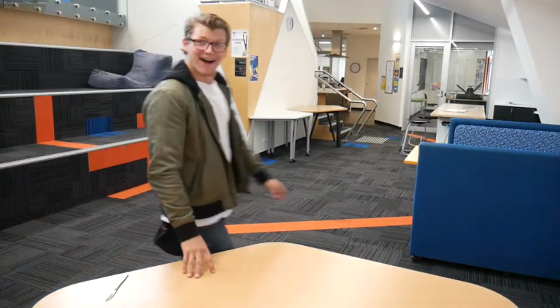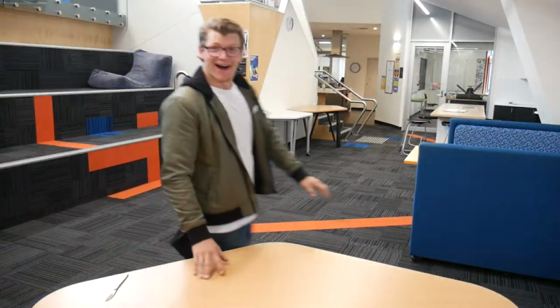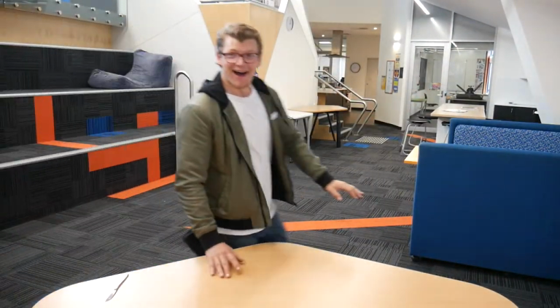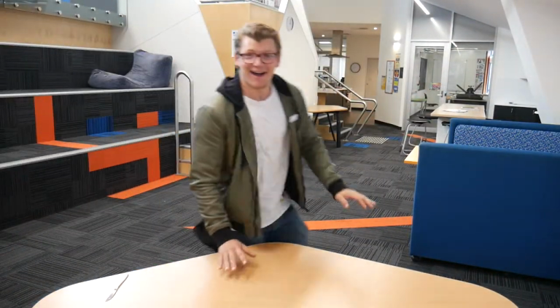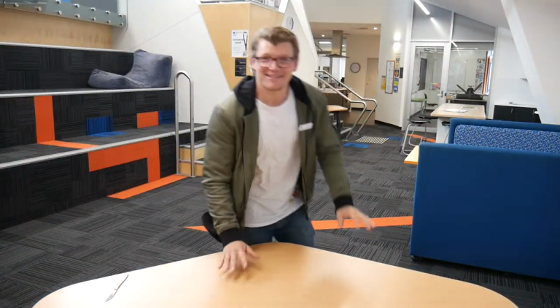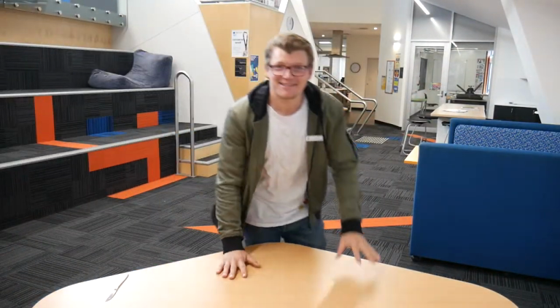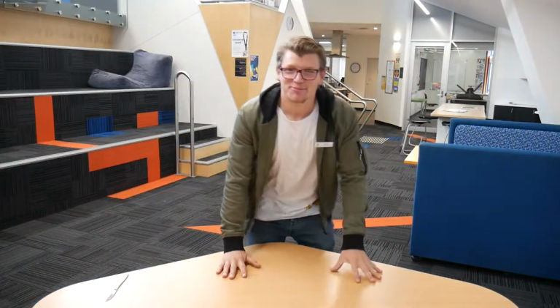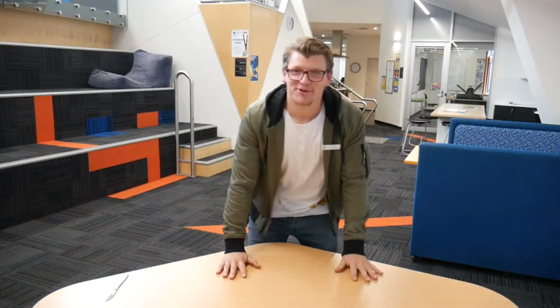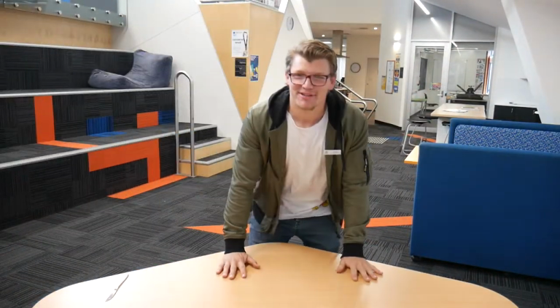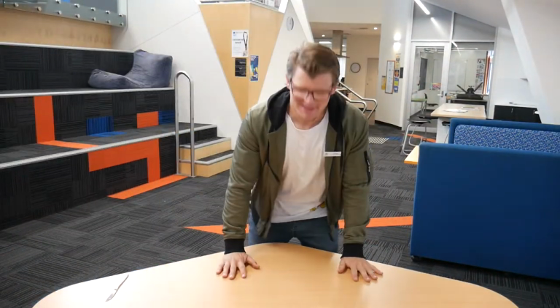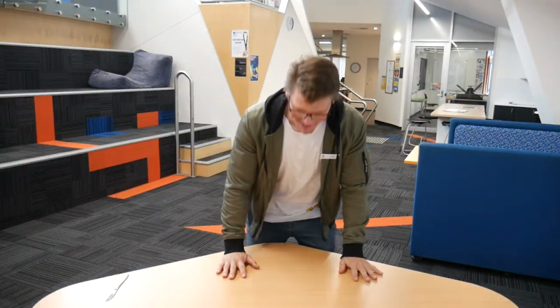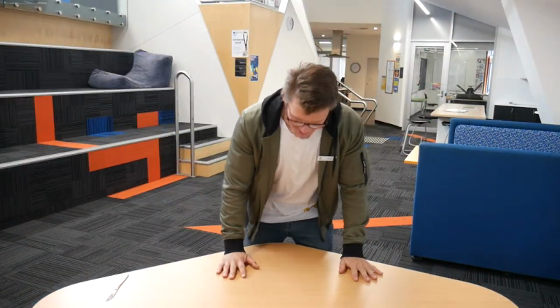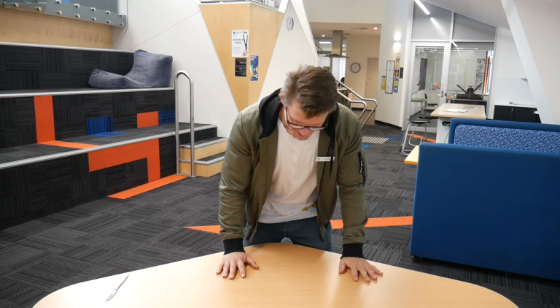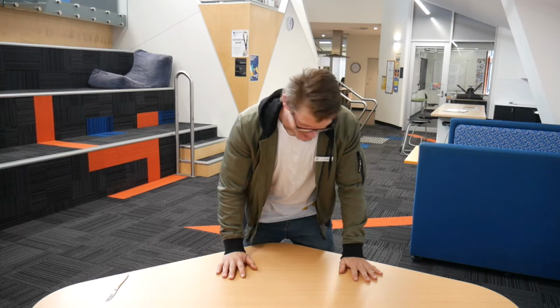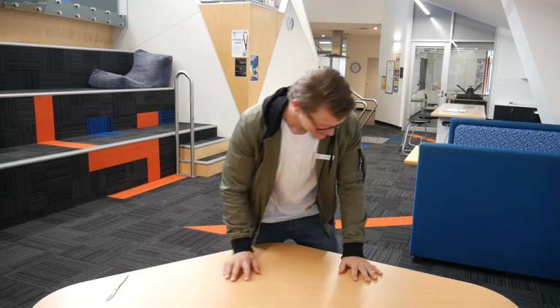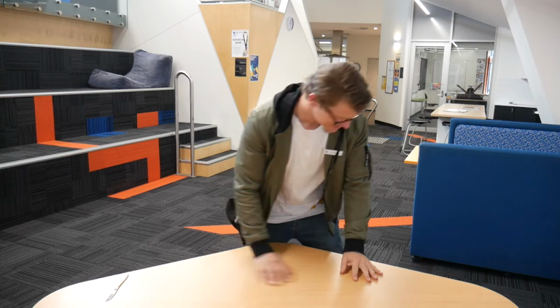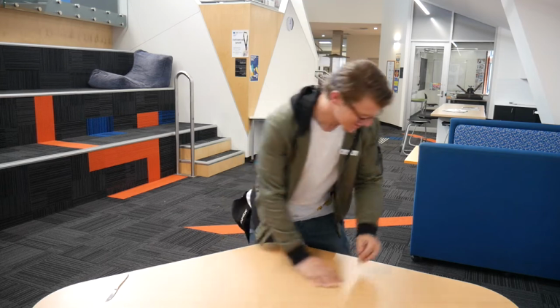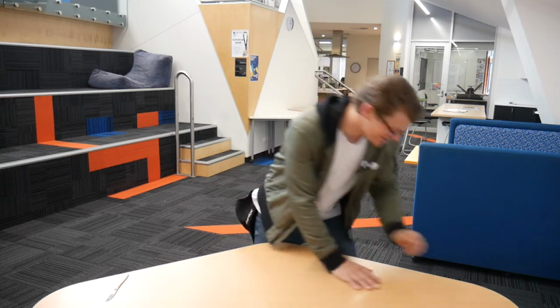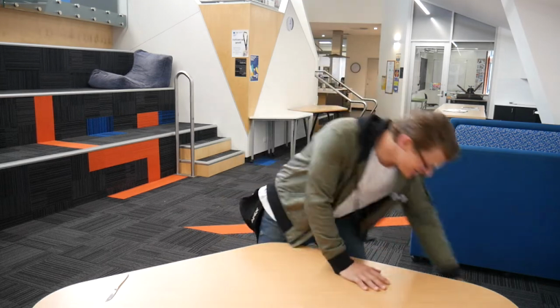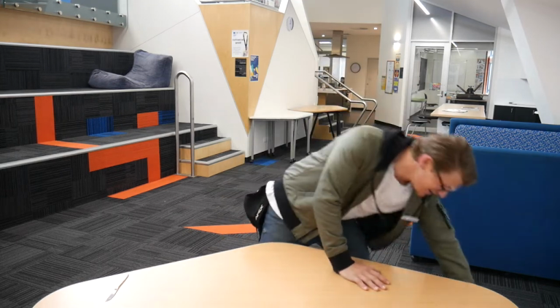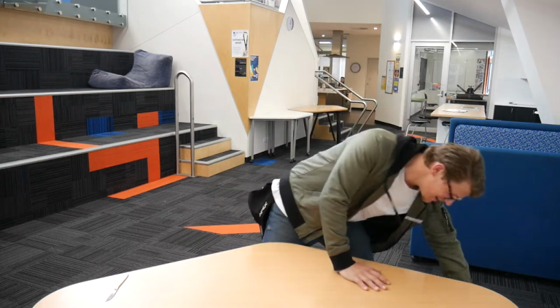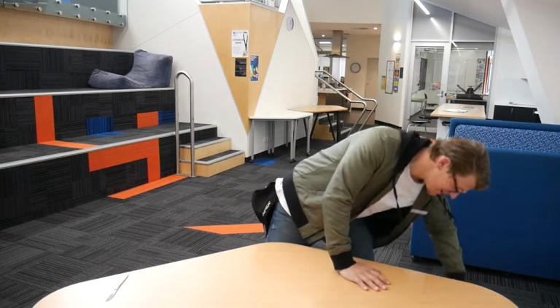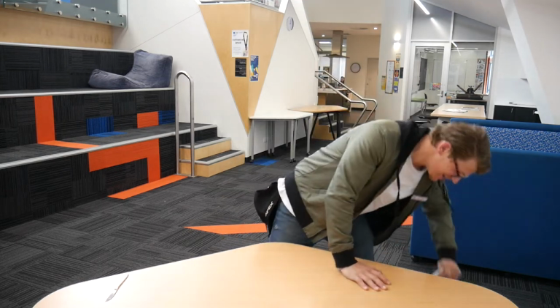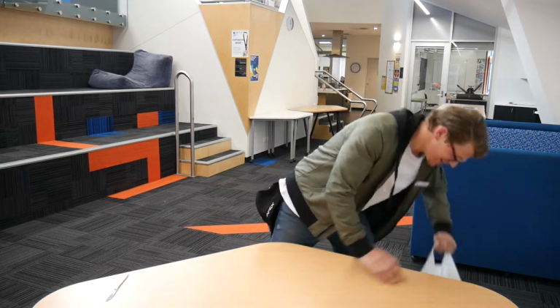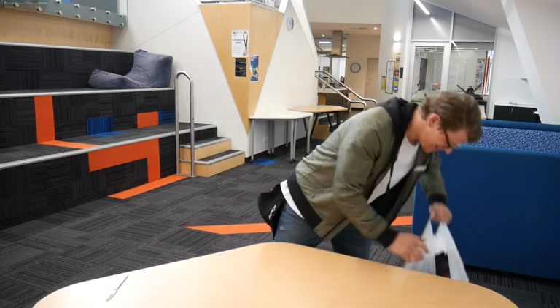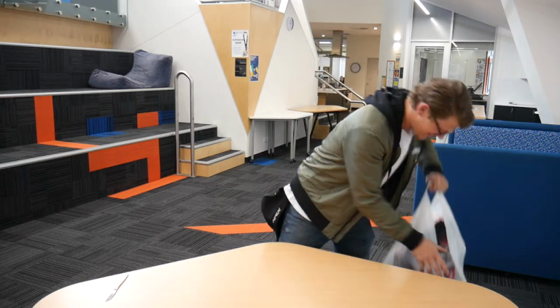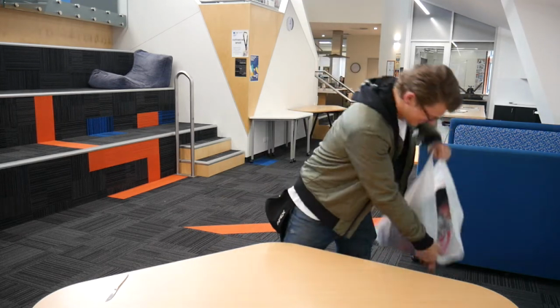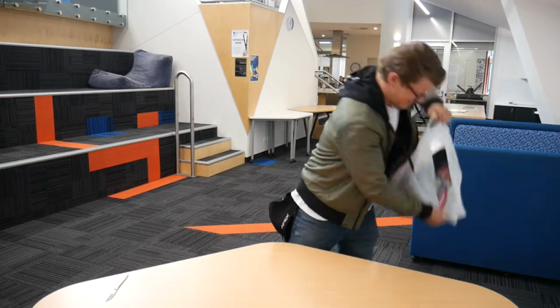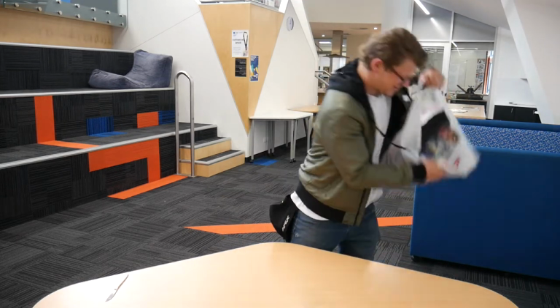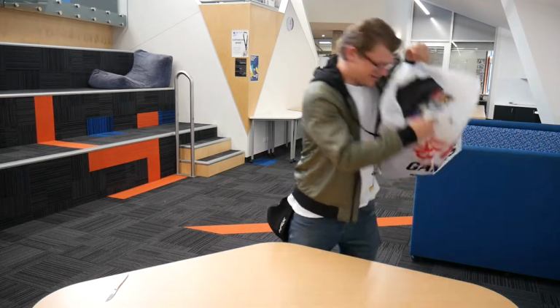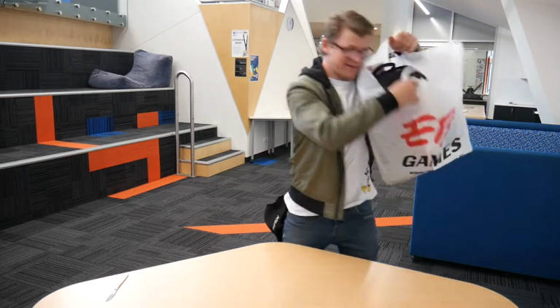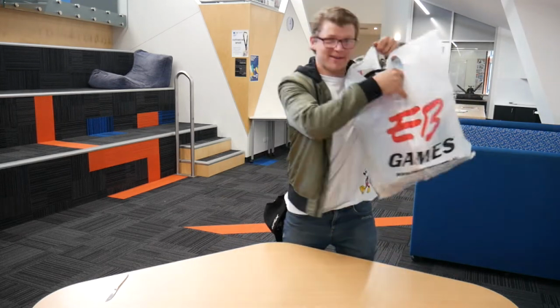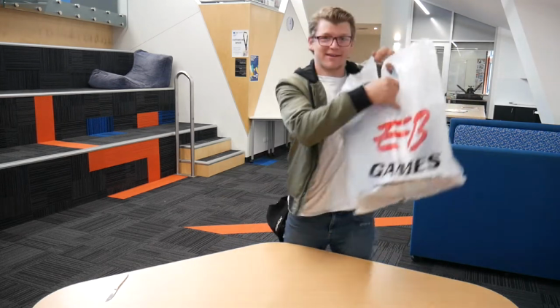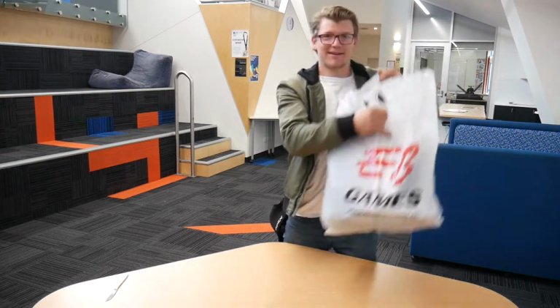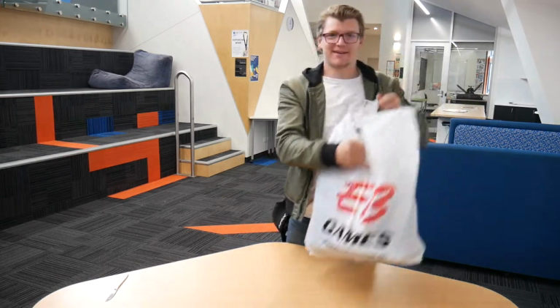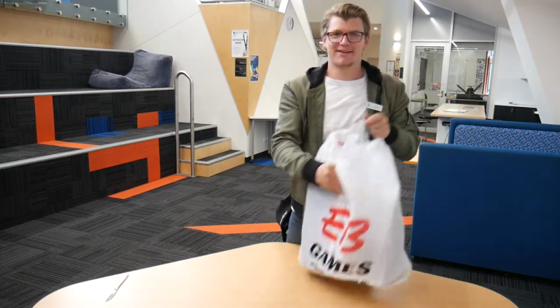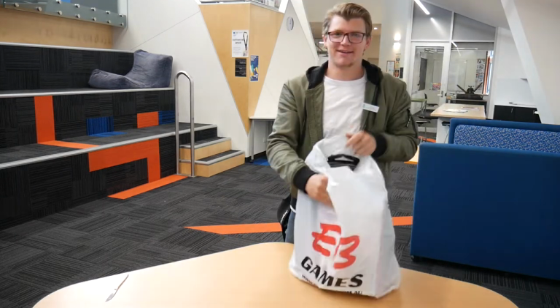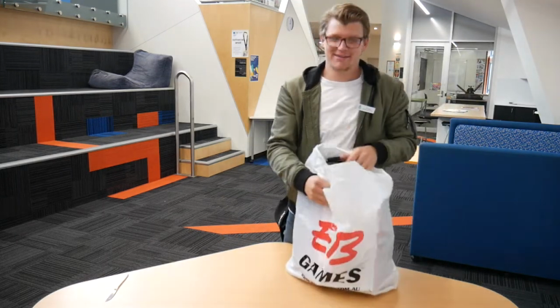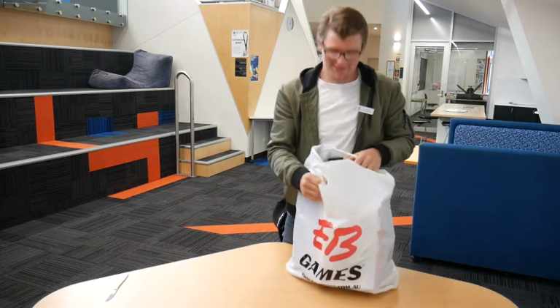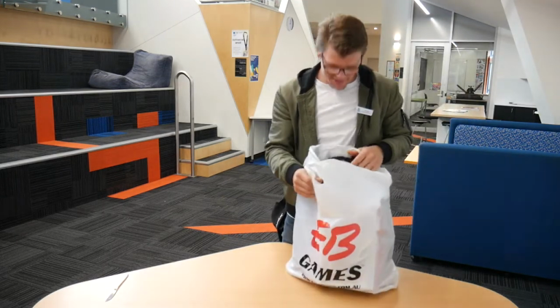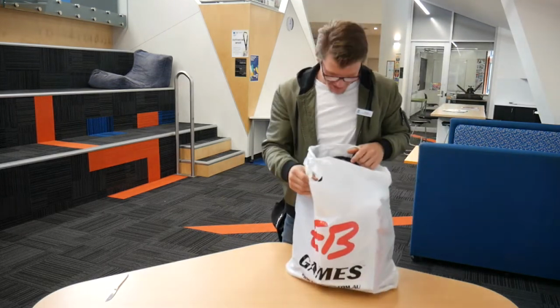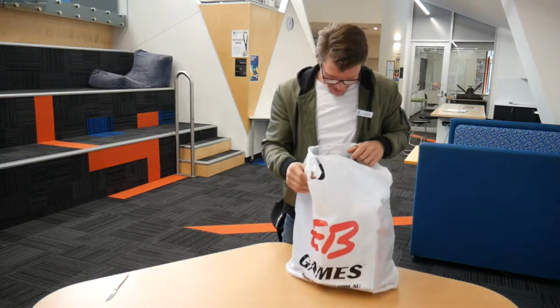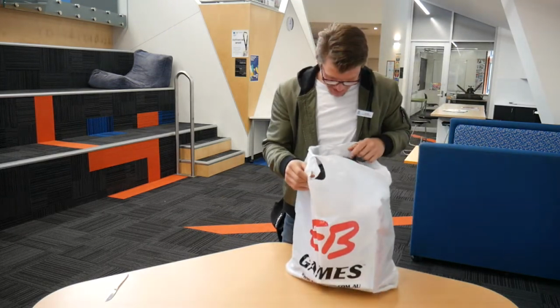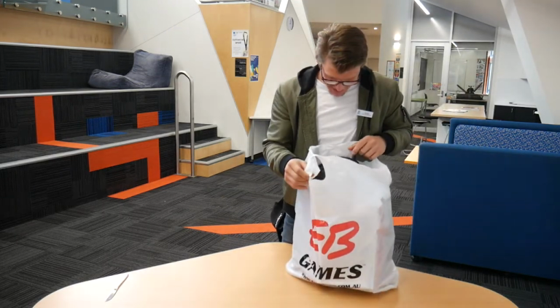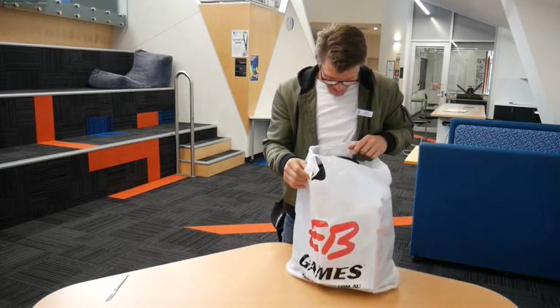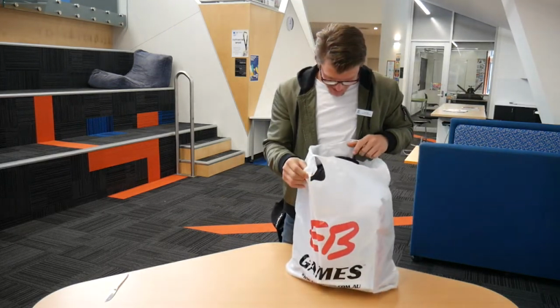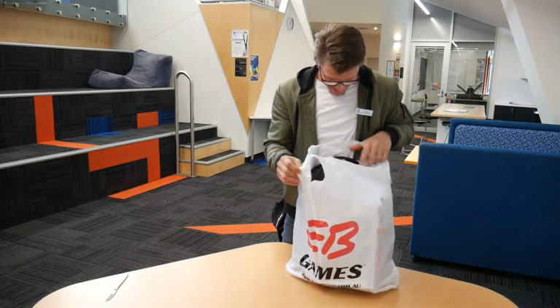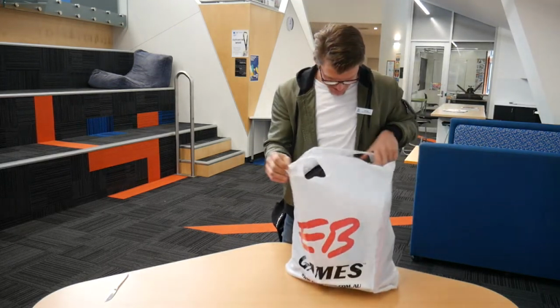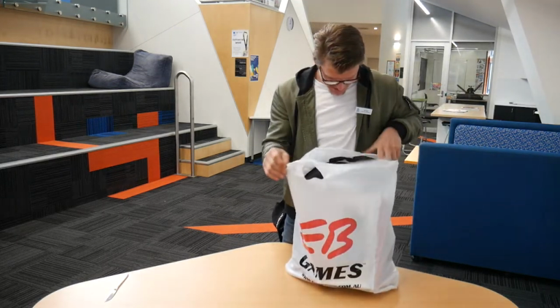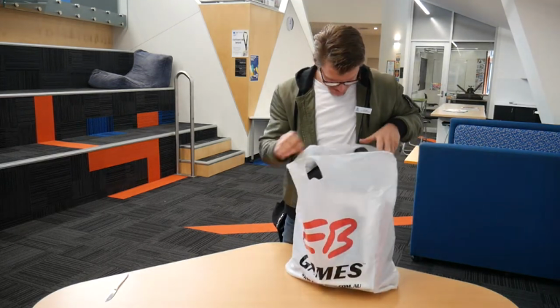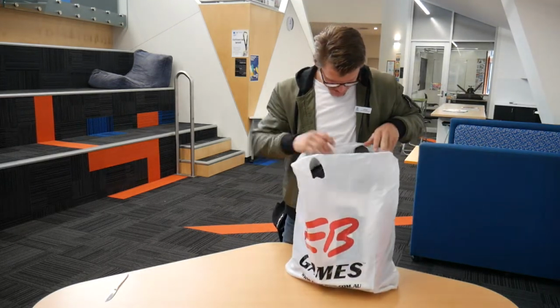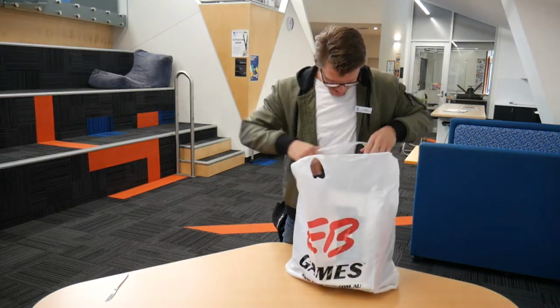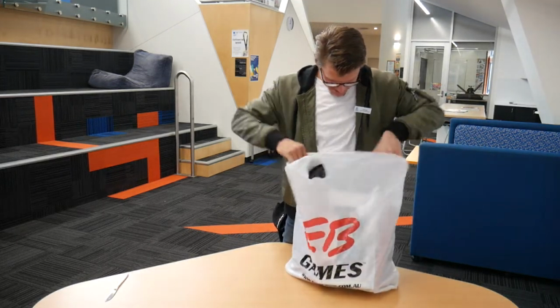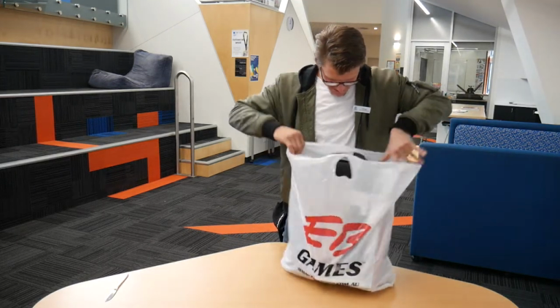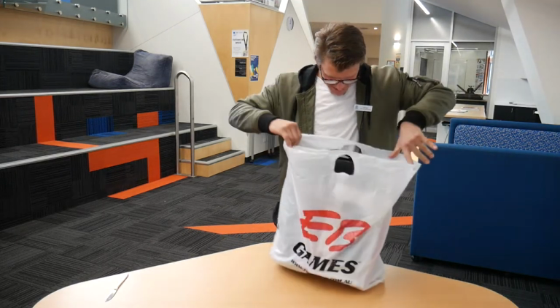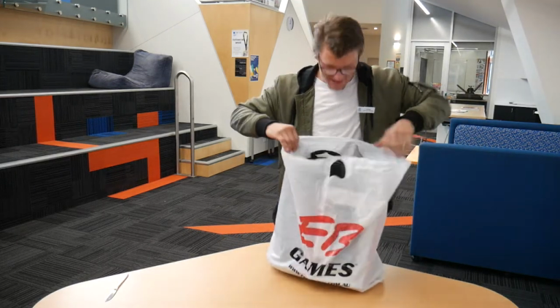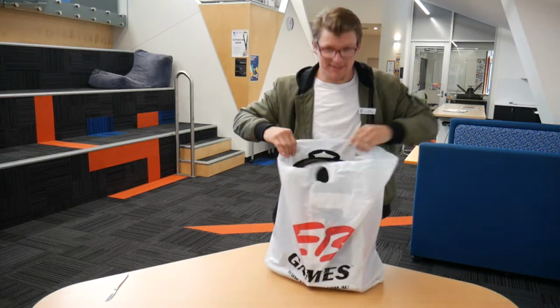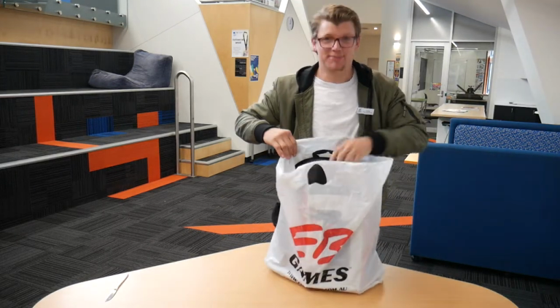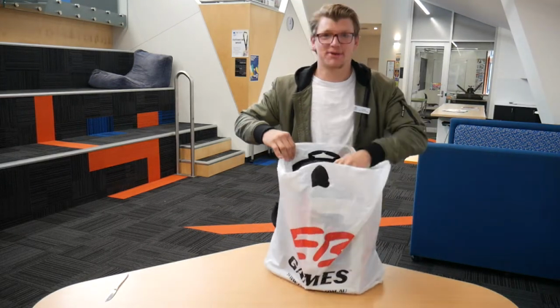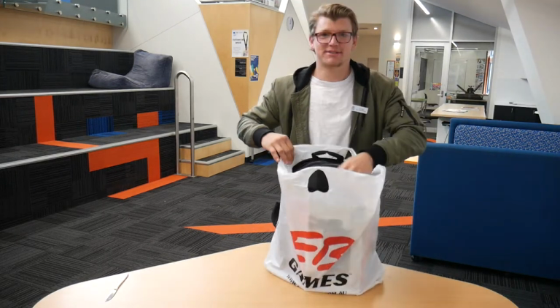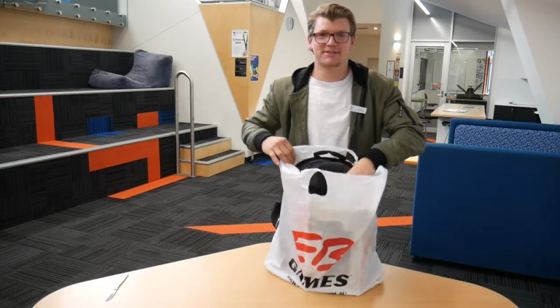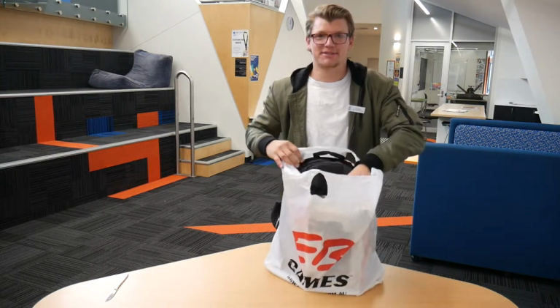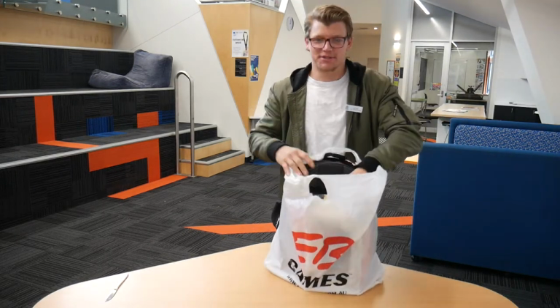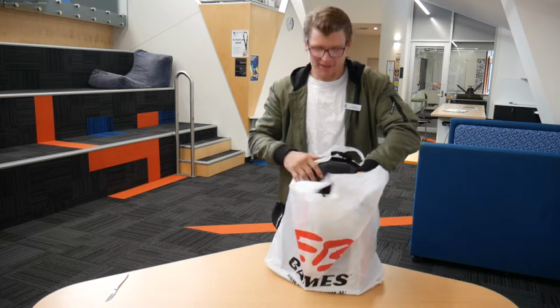I just bought a Nintendo Switch. So let's unbox this.